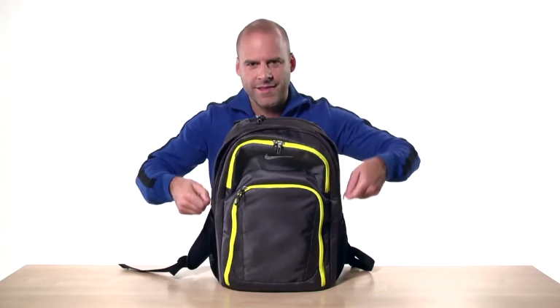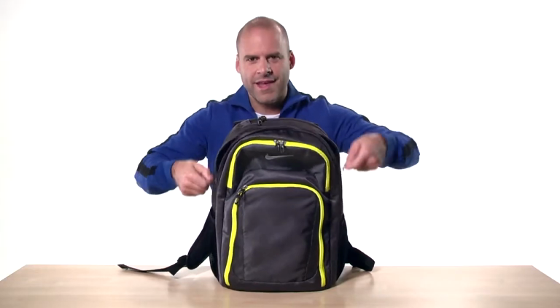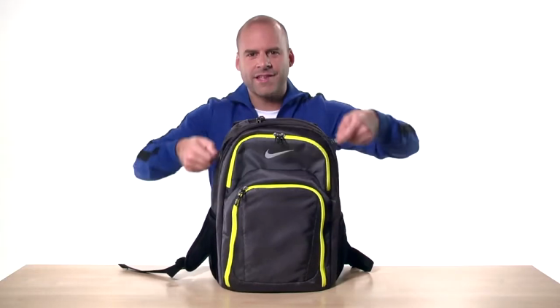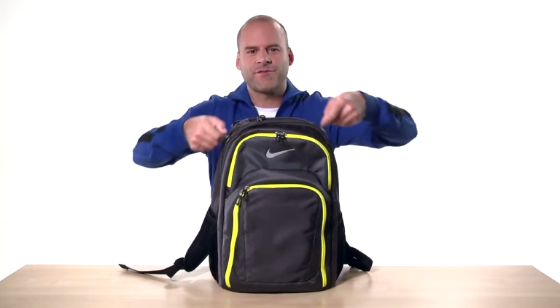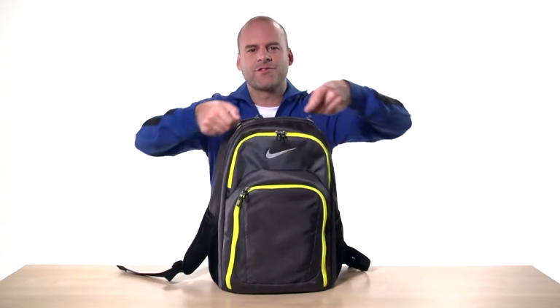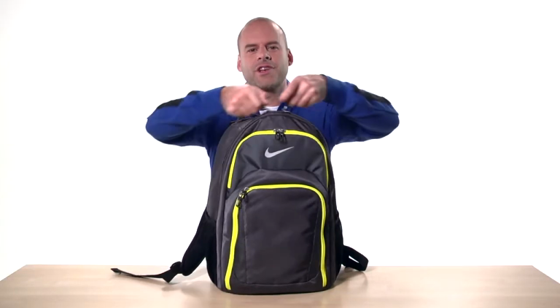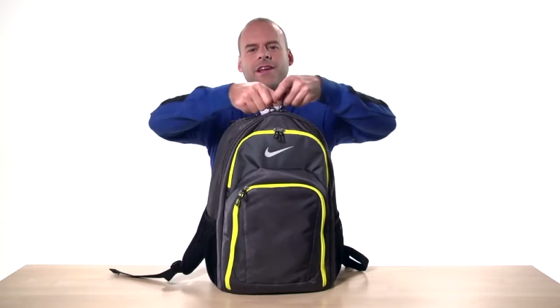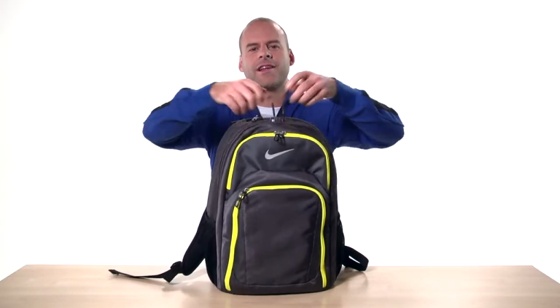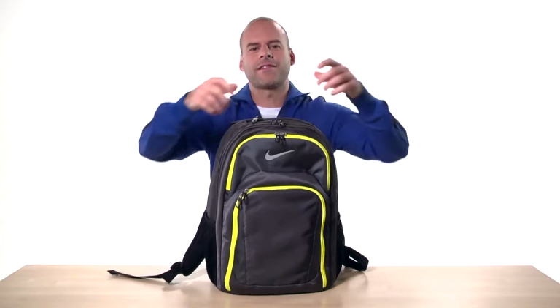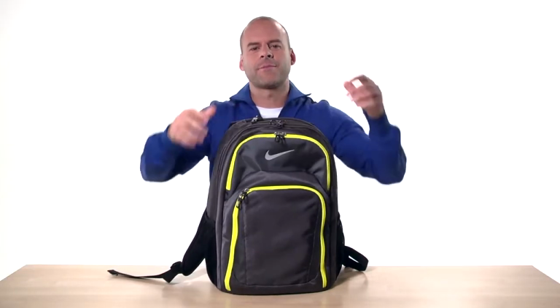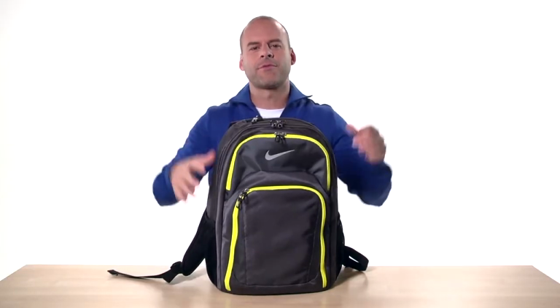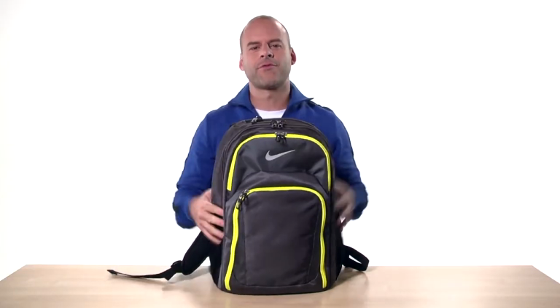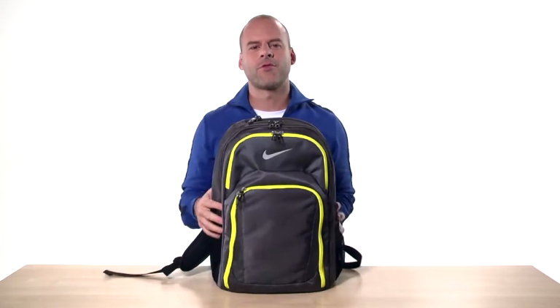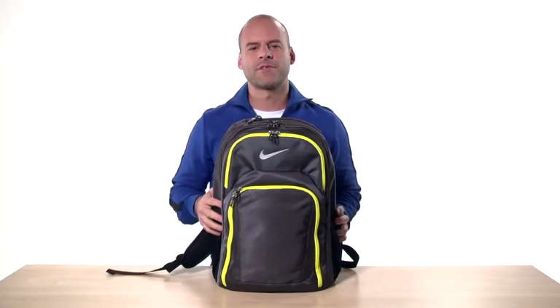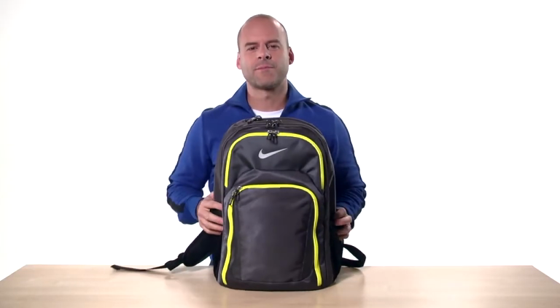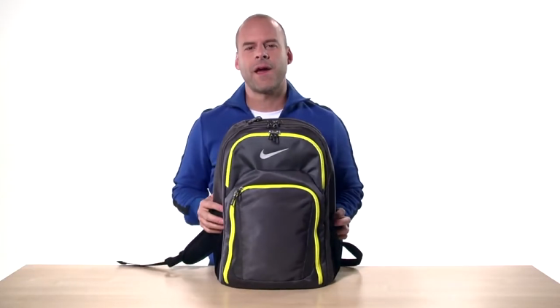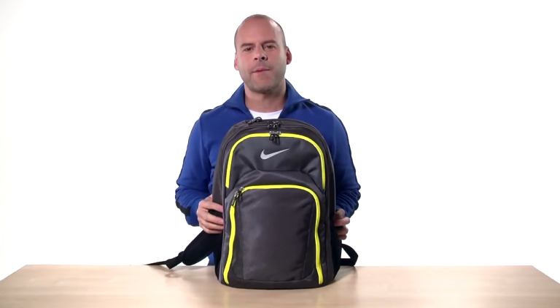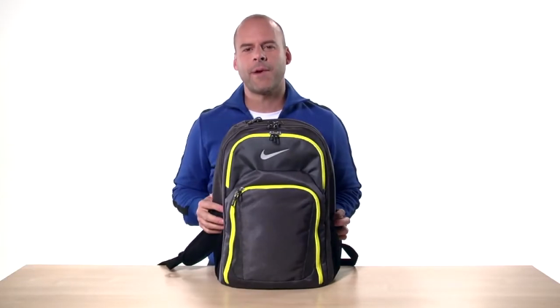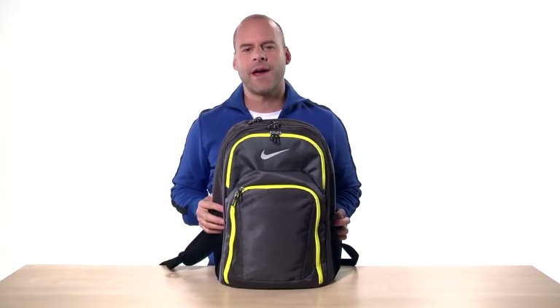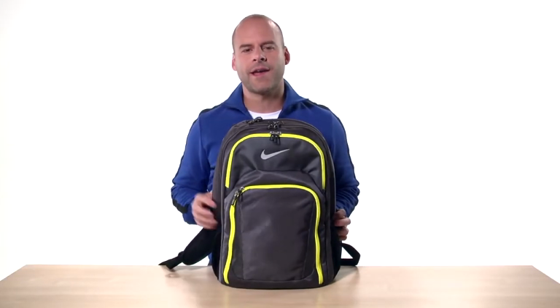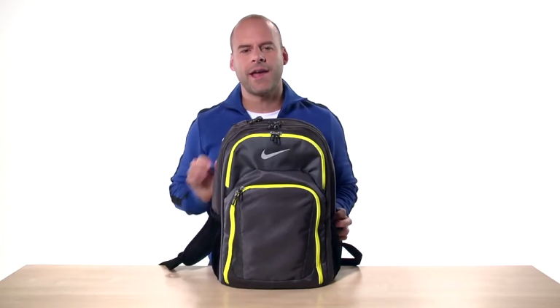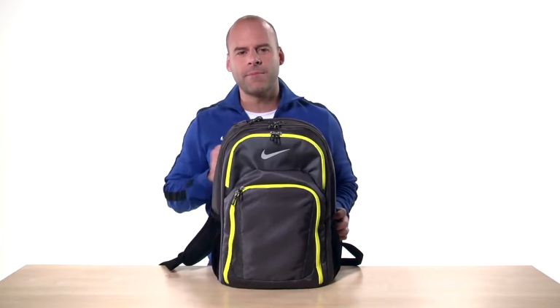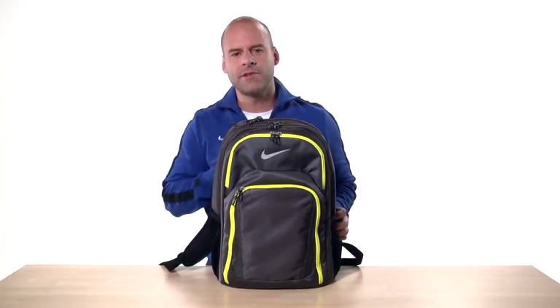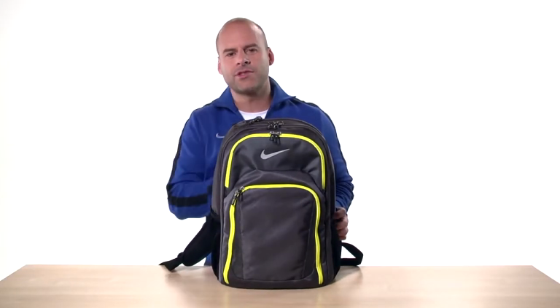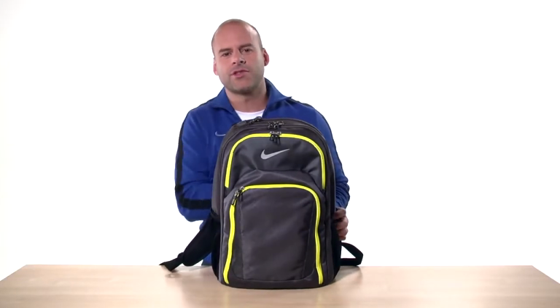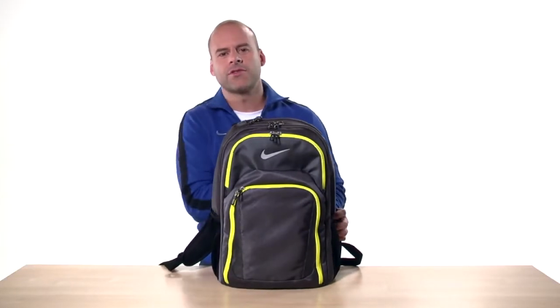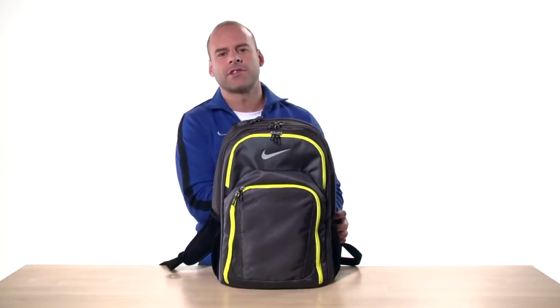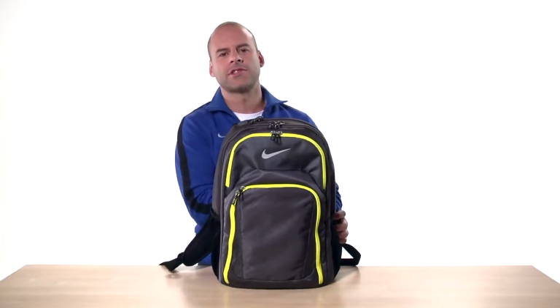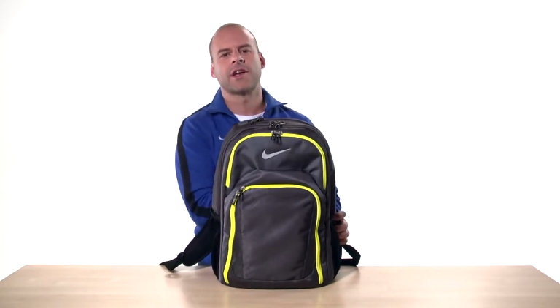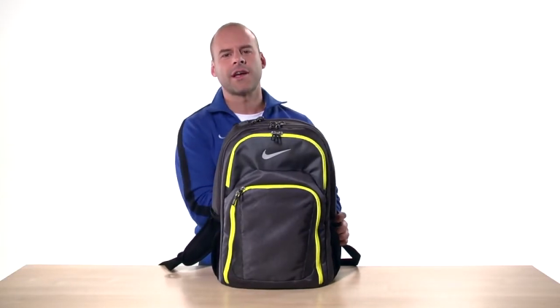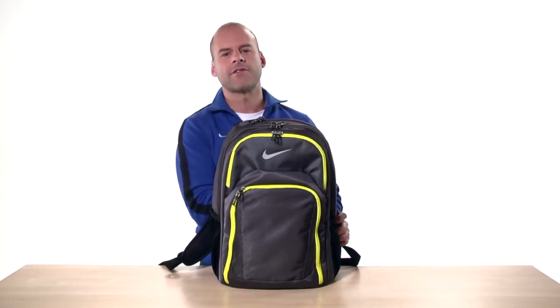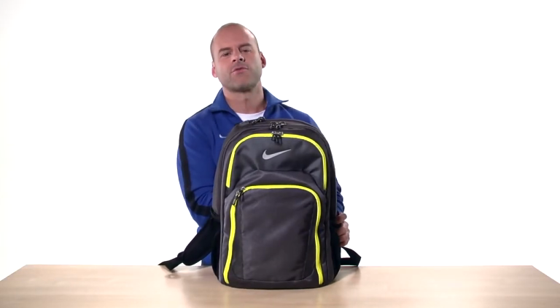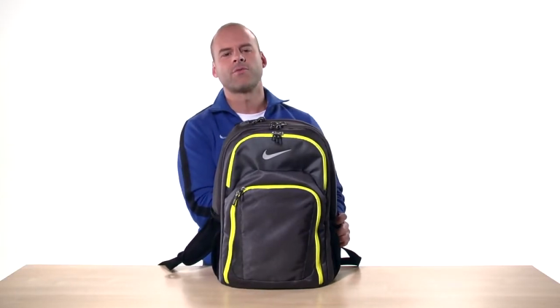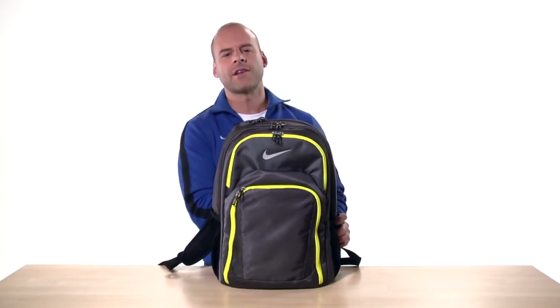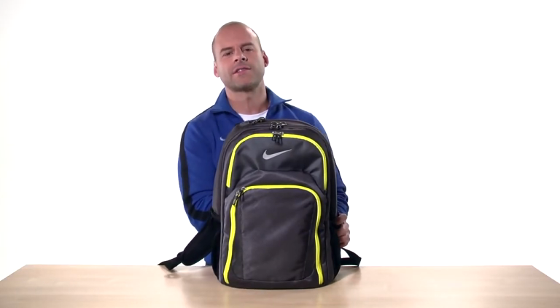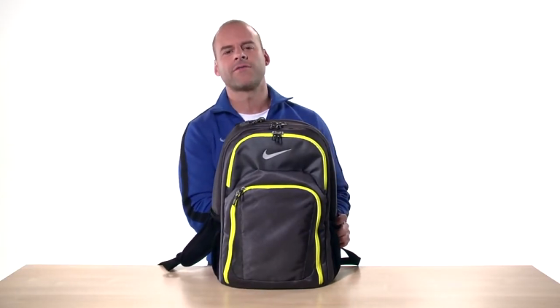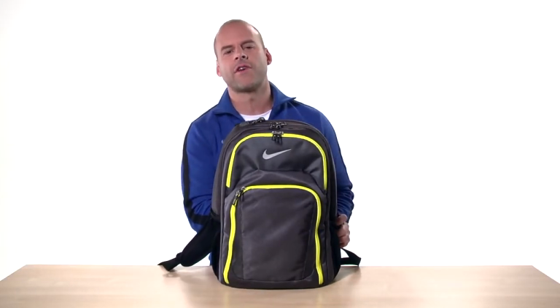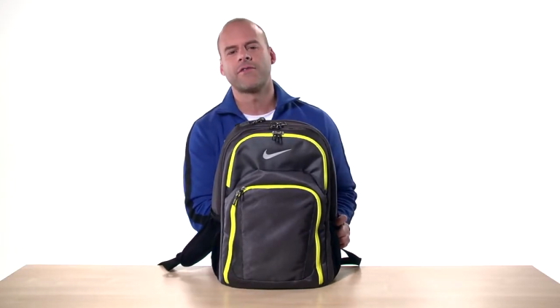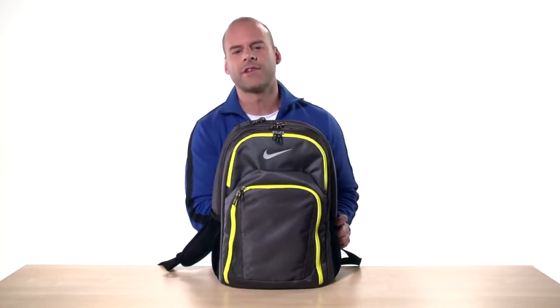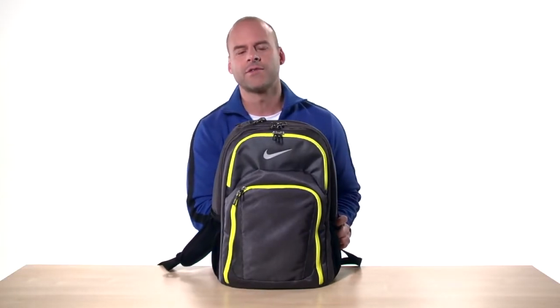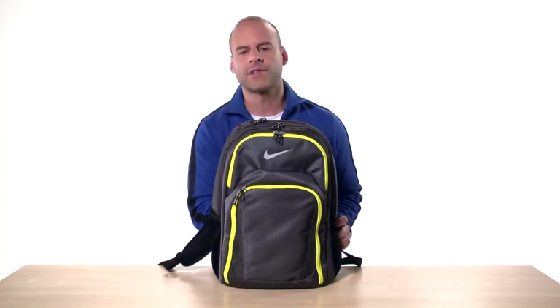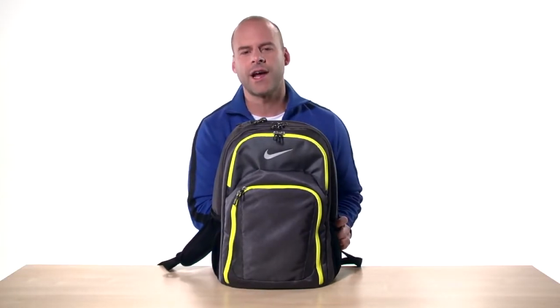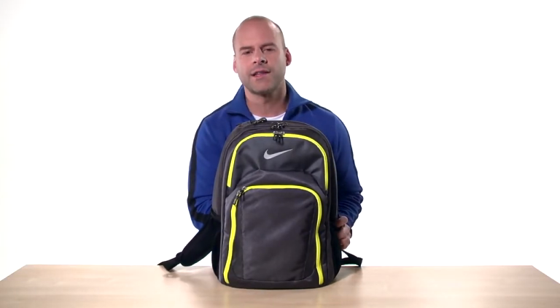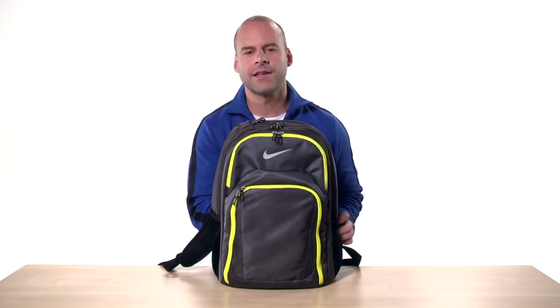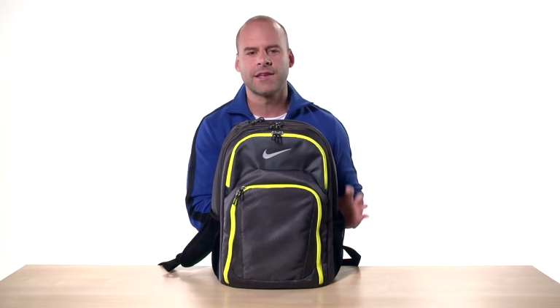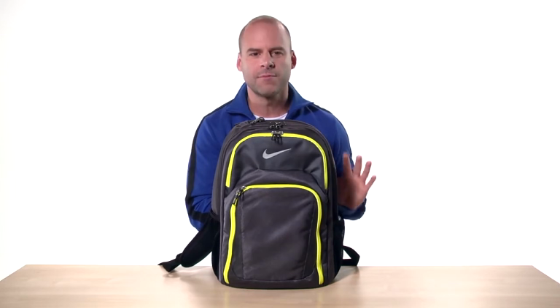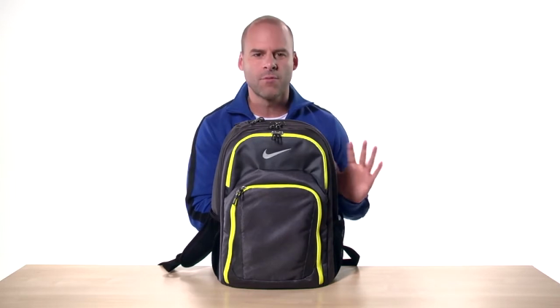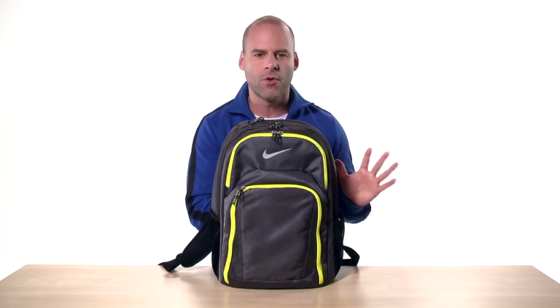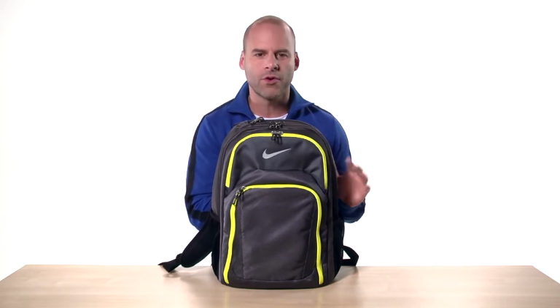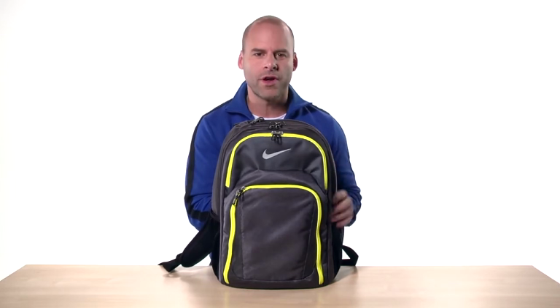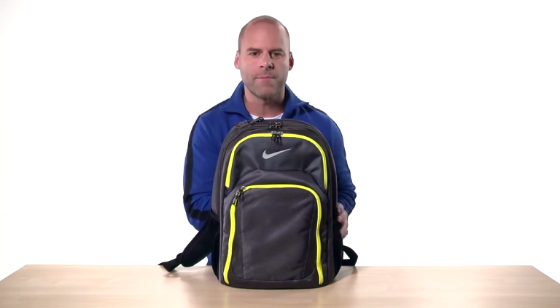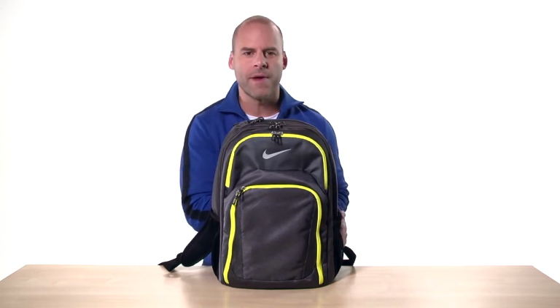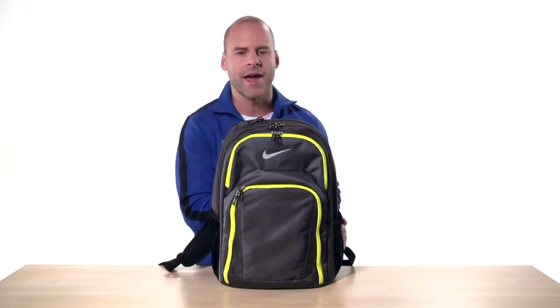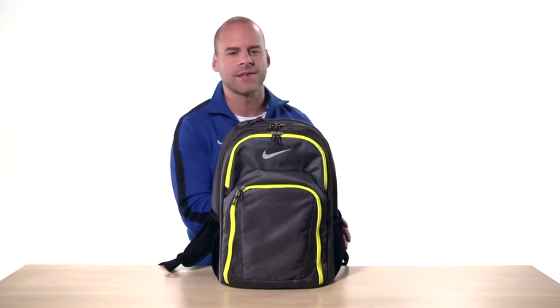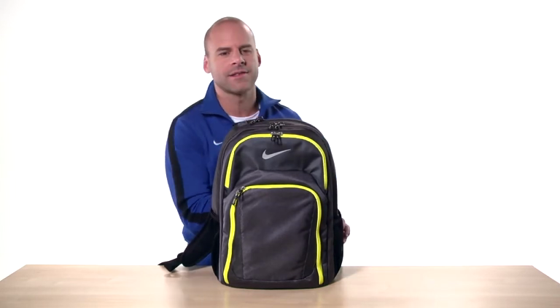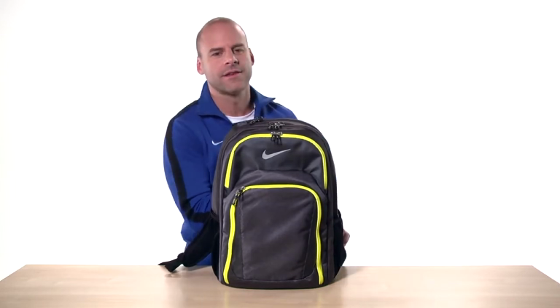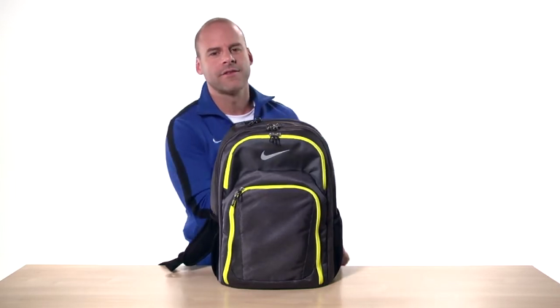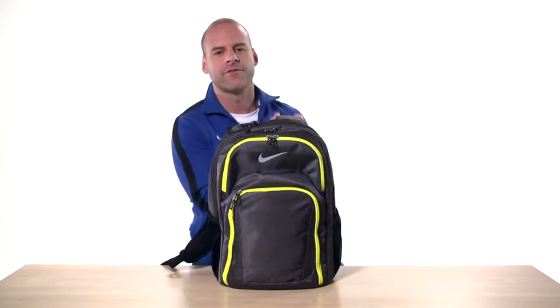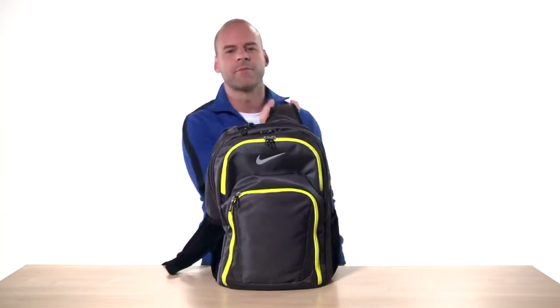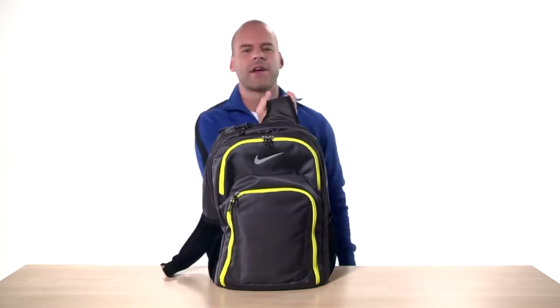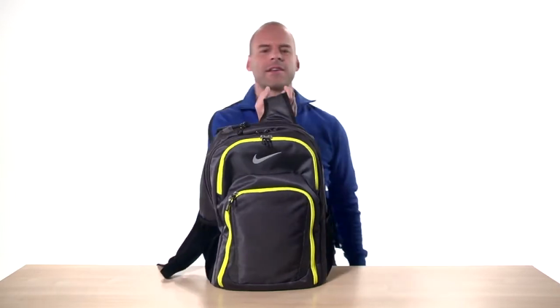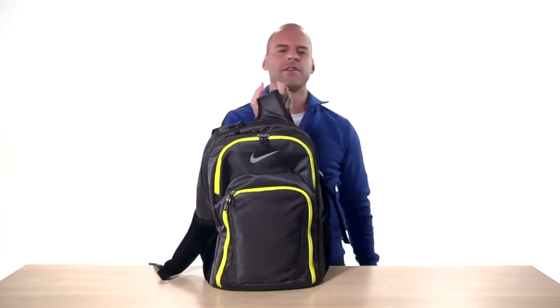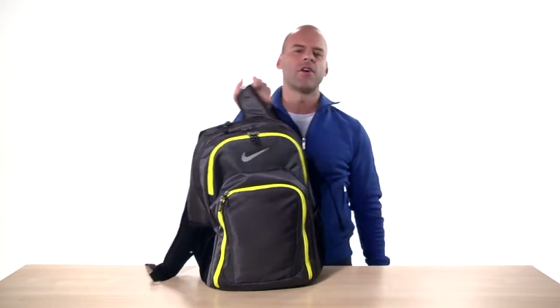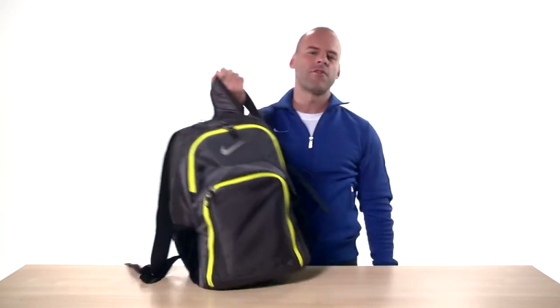Thanks for checking out the Performance Backpack and be sure to check out the rest of our videos highlighting more great bags from Nike Golf.